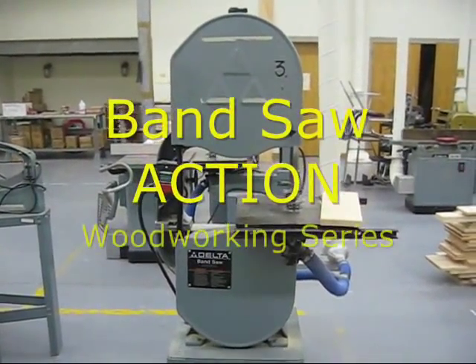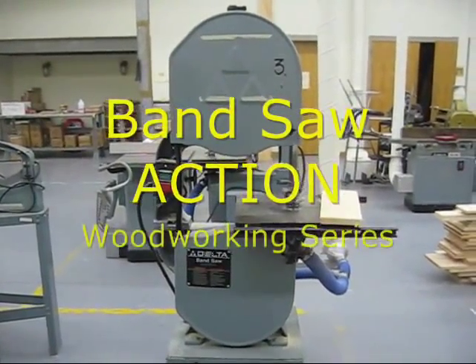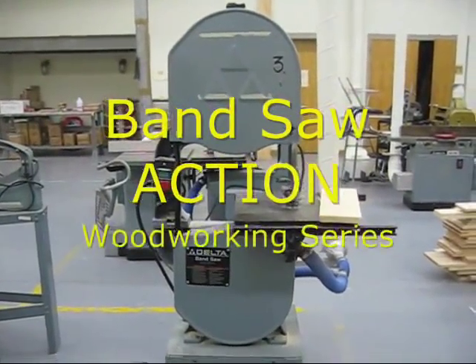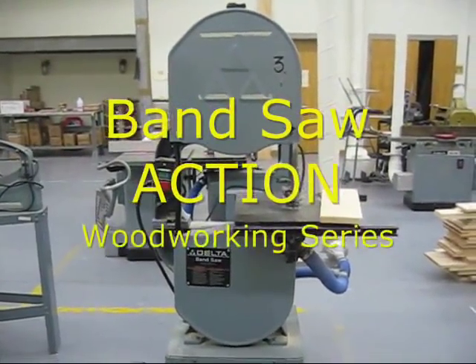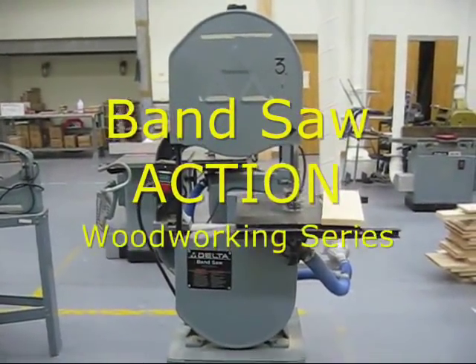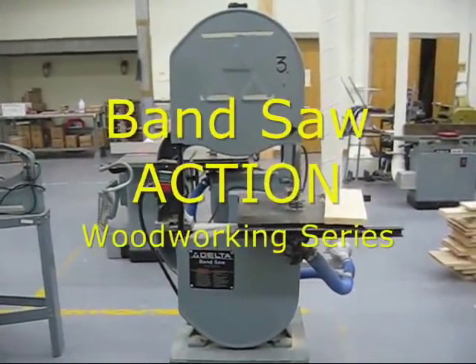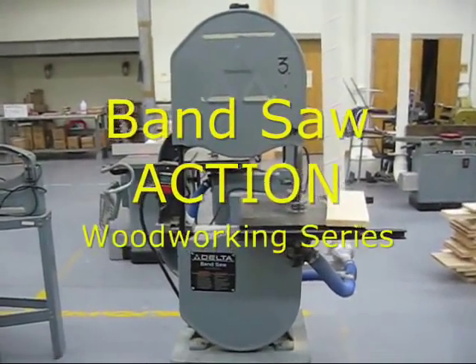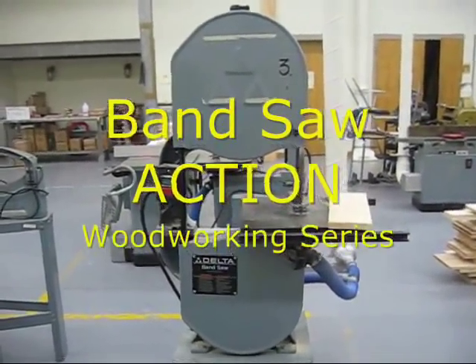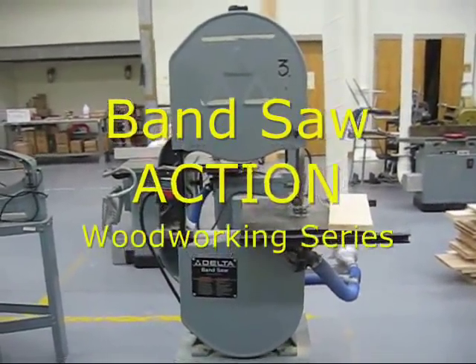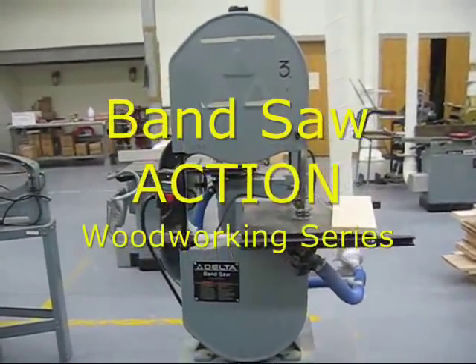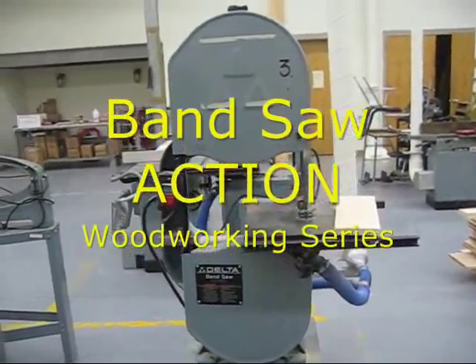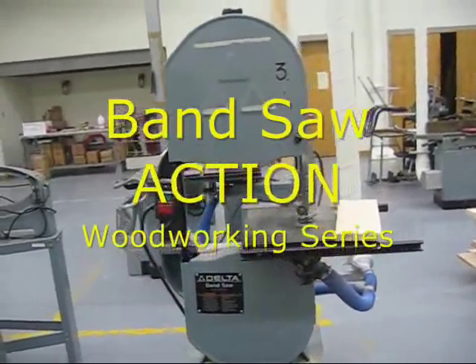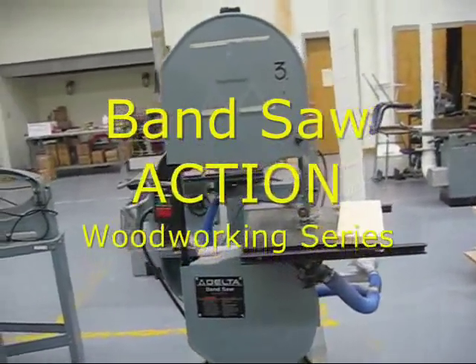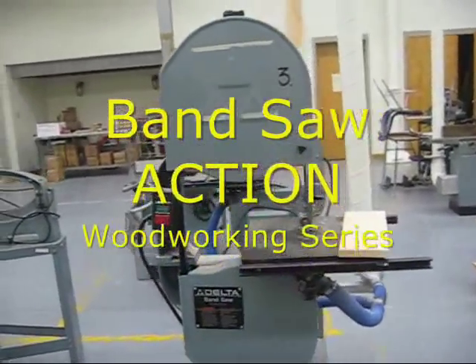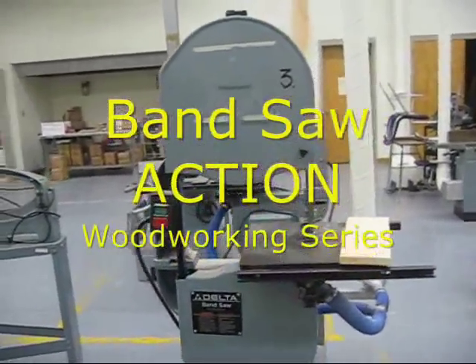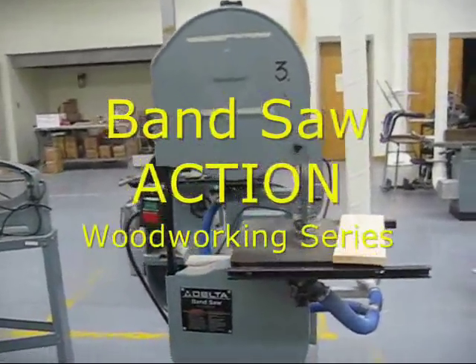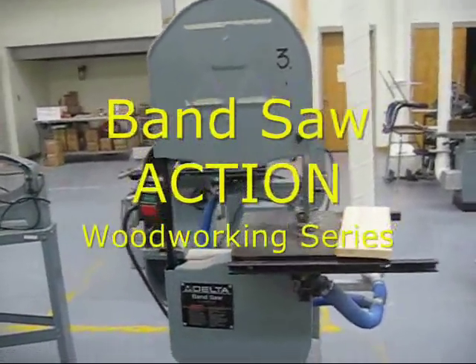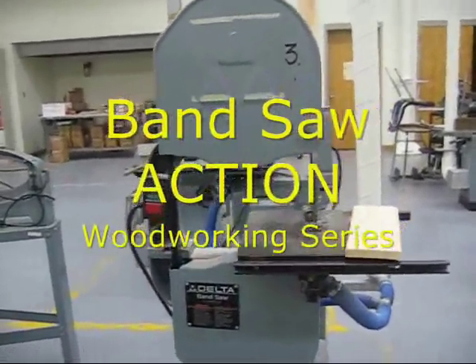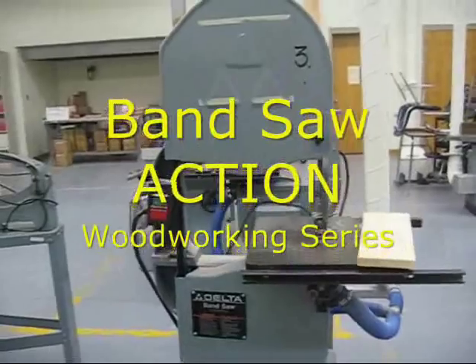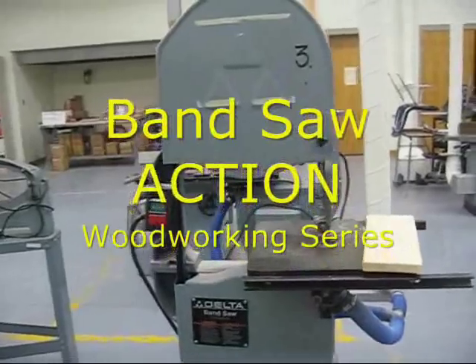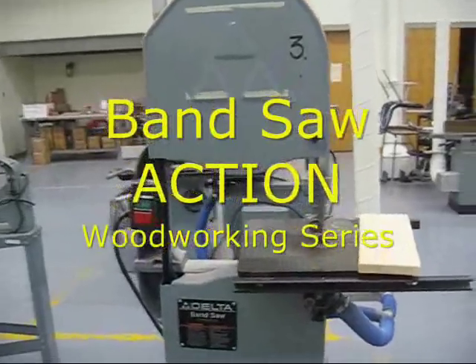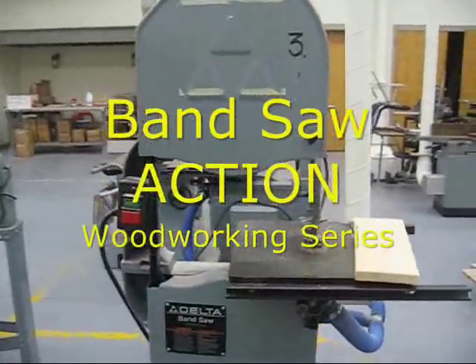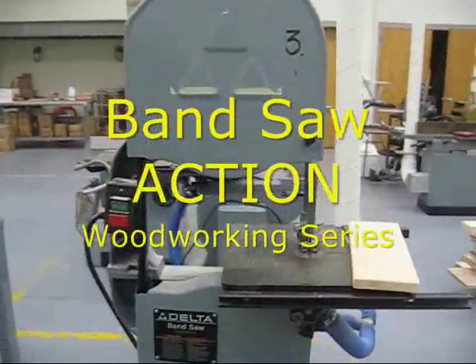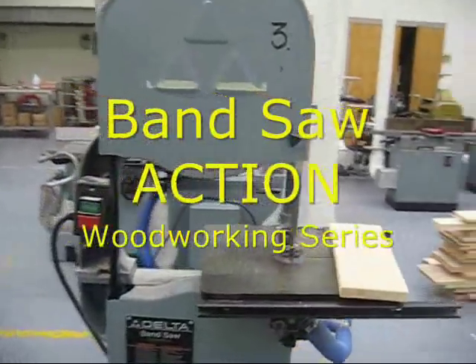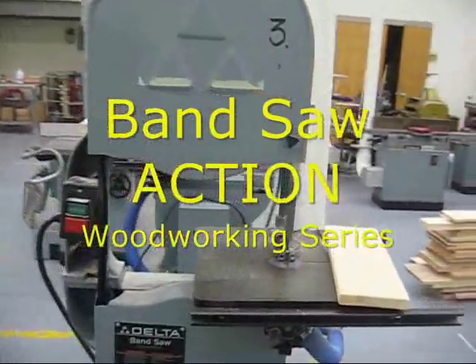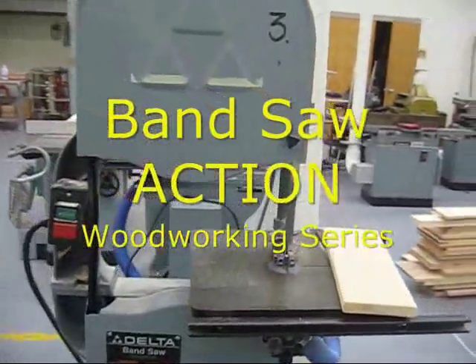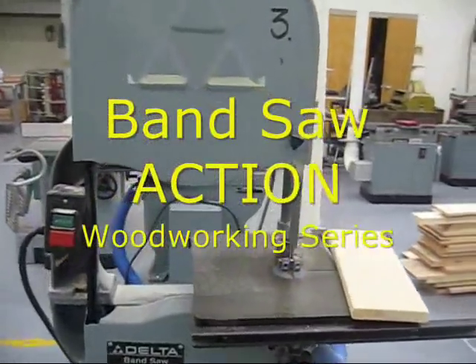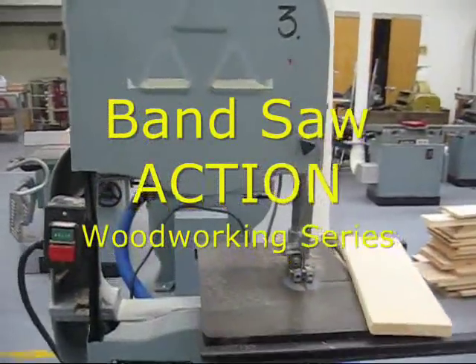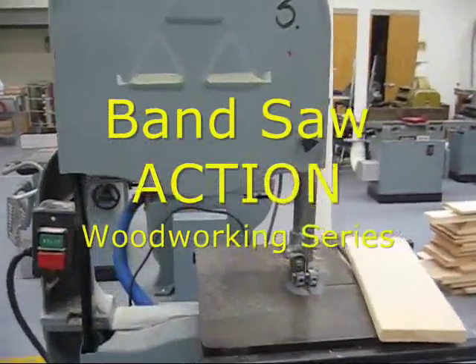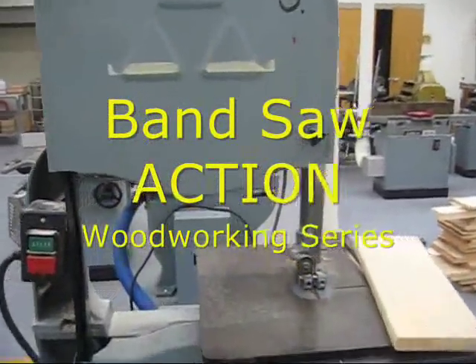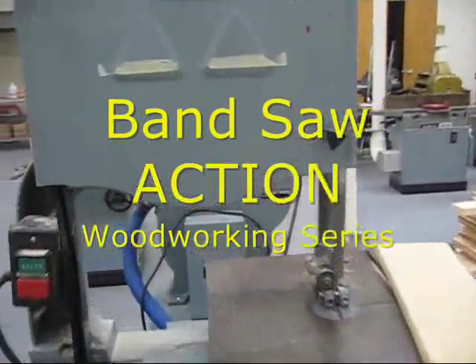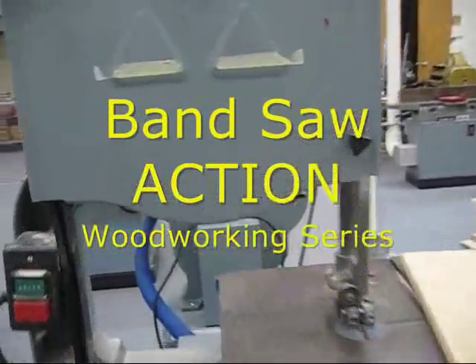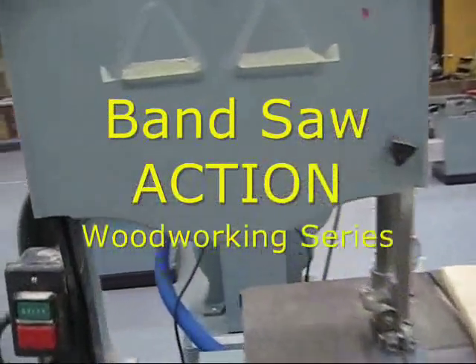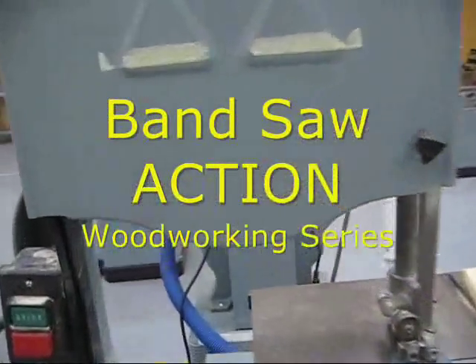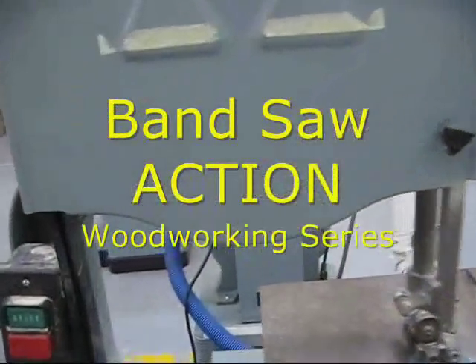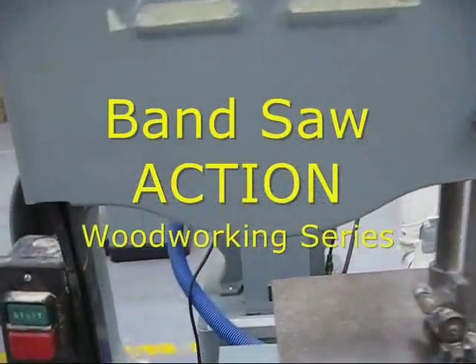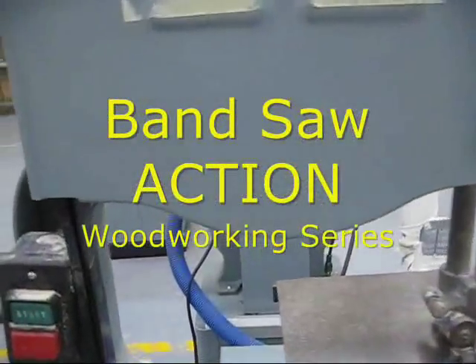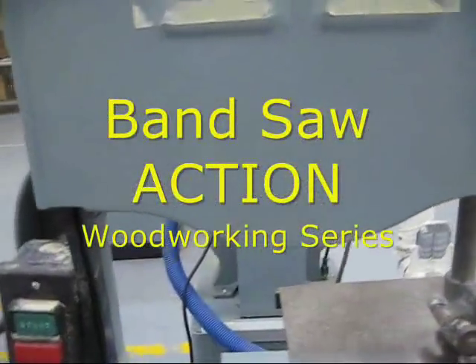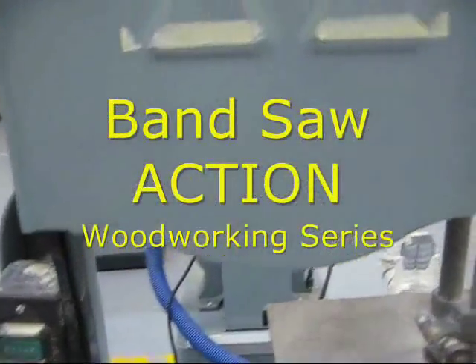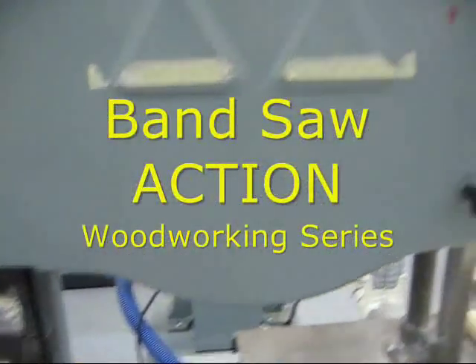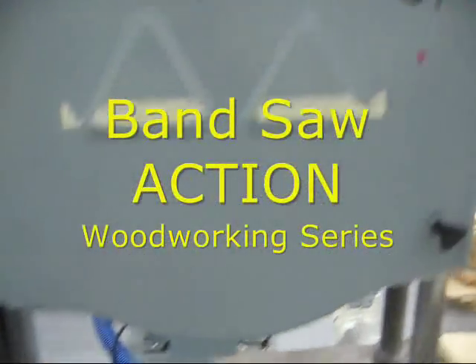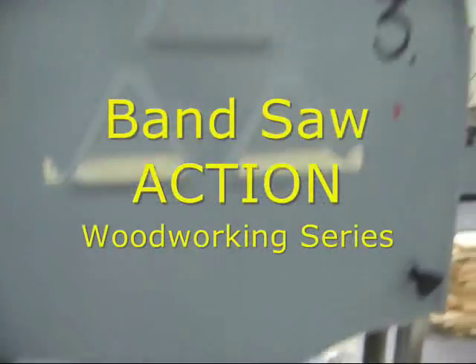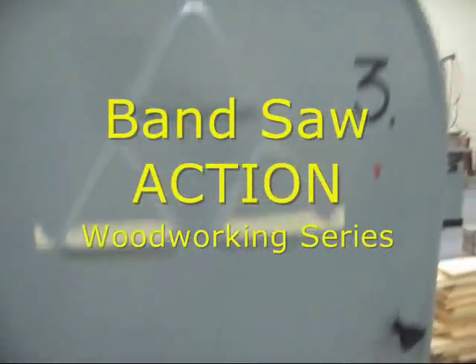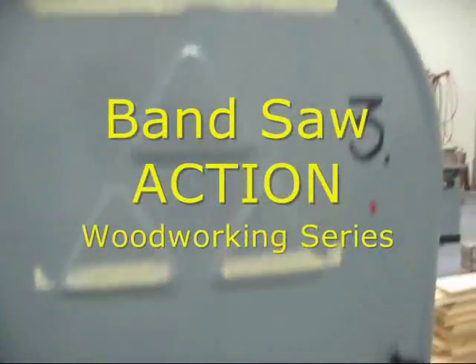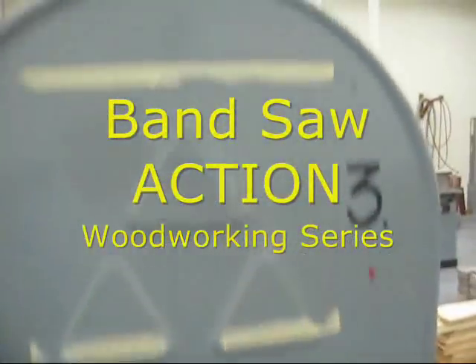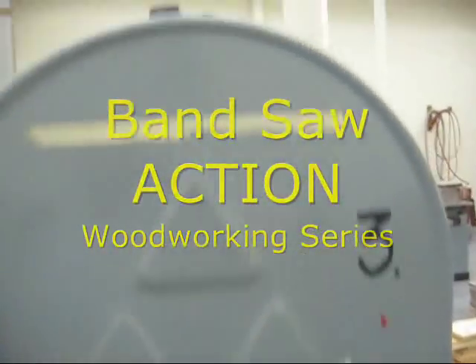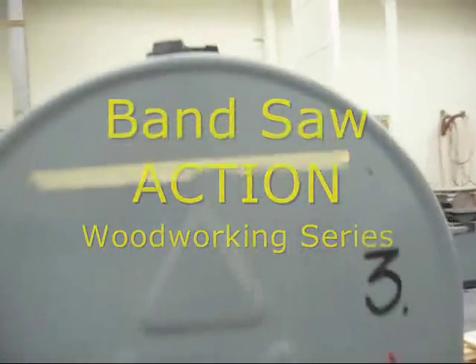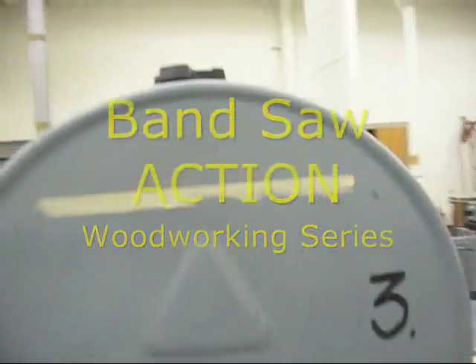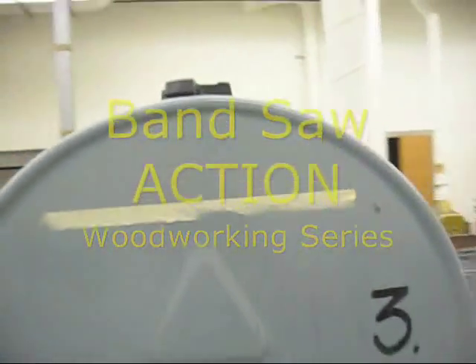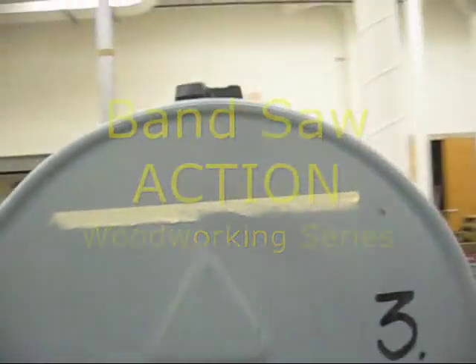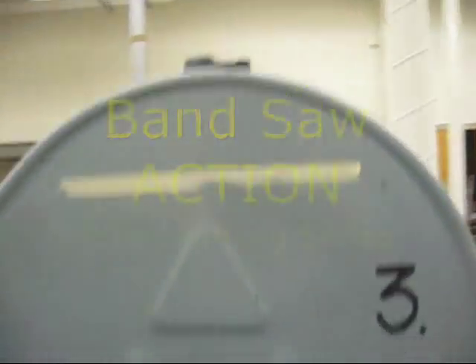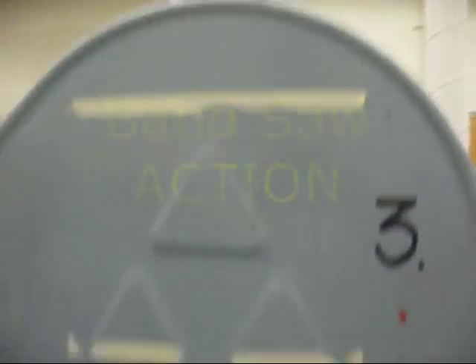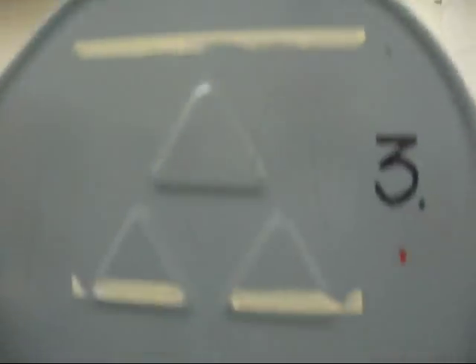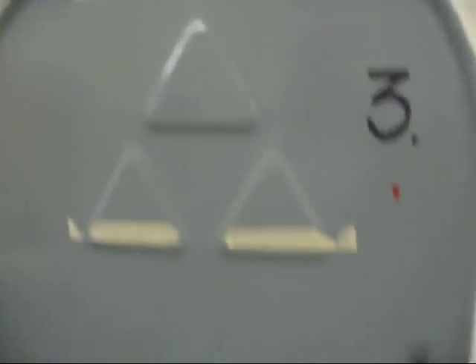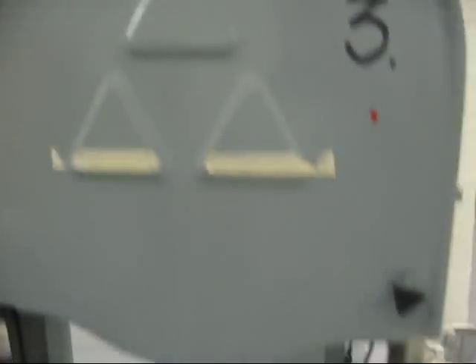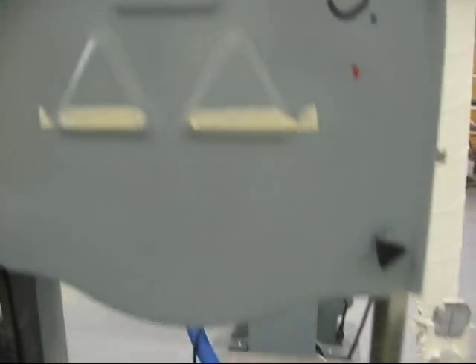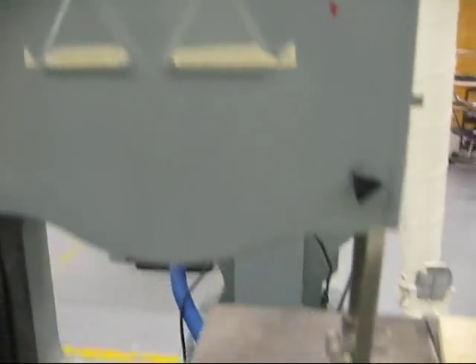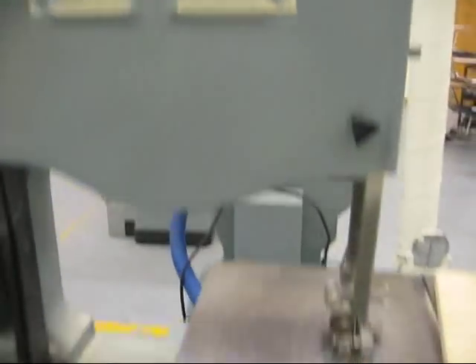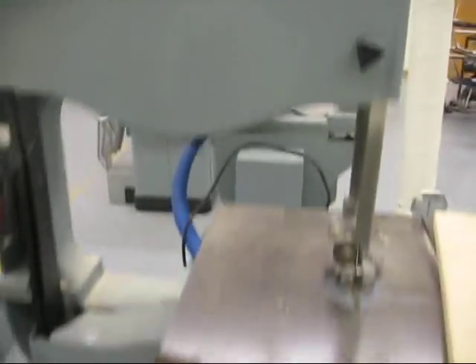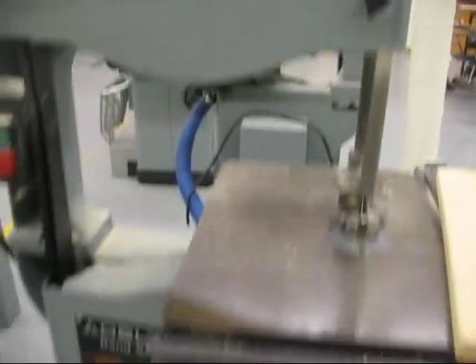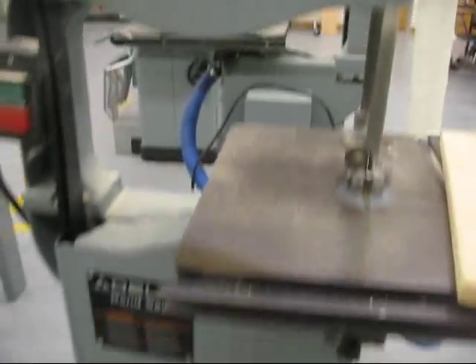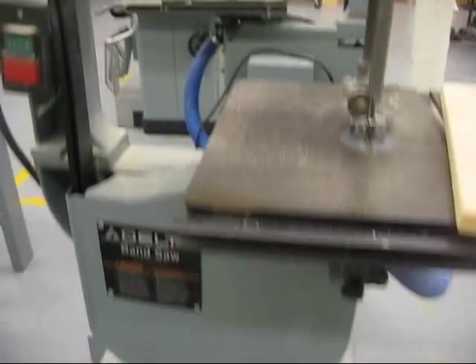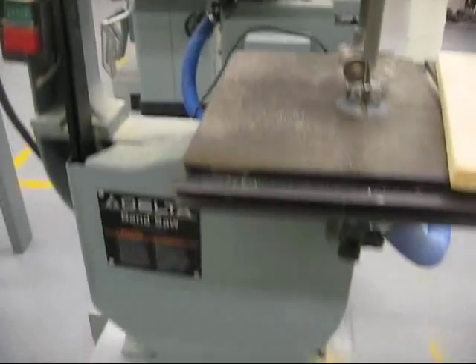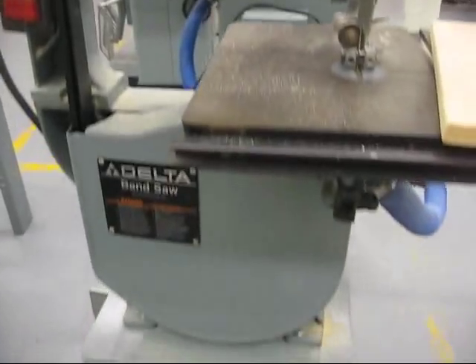All right woodchucks, today's tool is the bandsaw. This is a bandsaw.